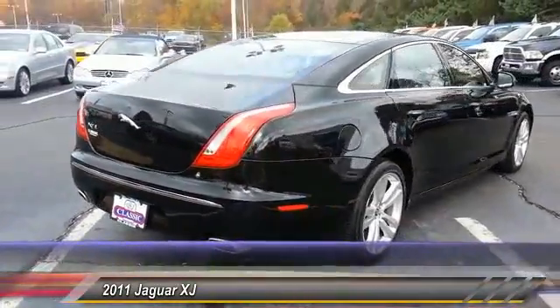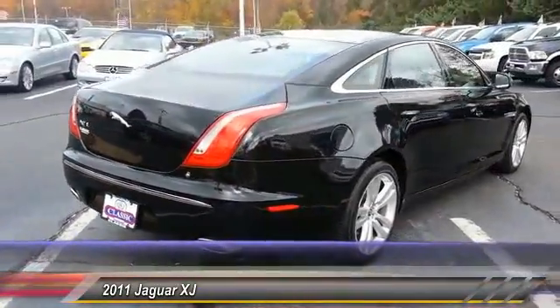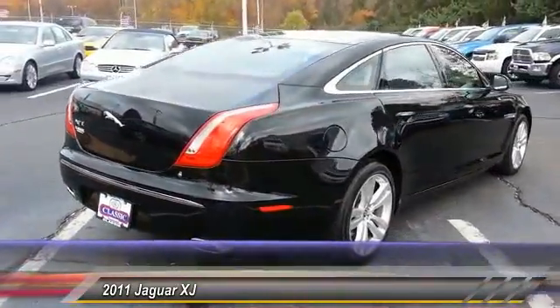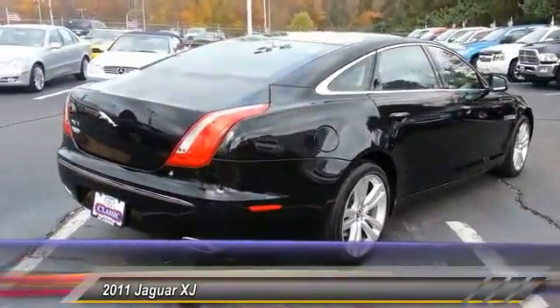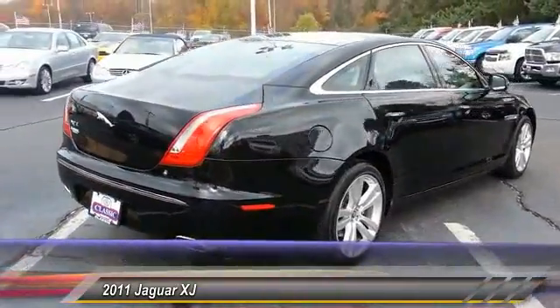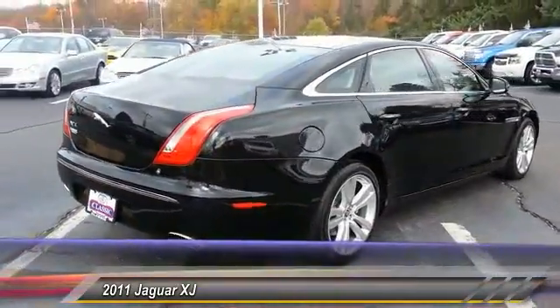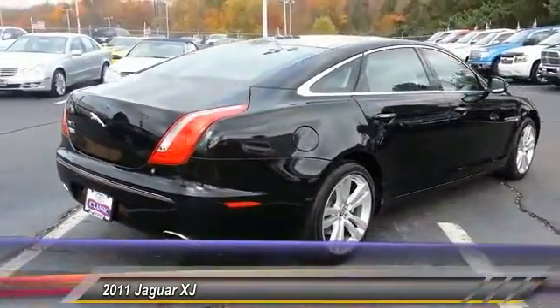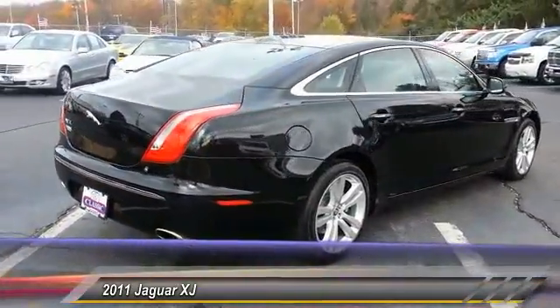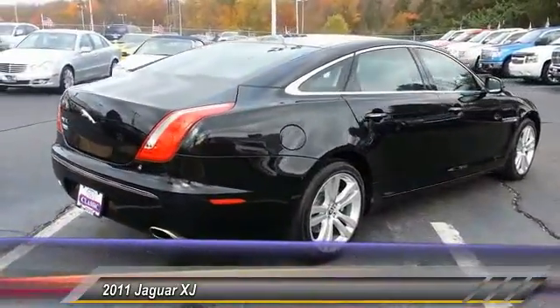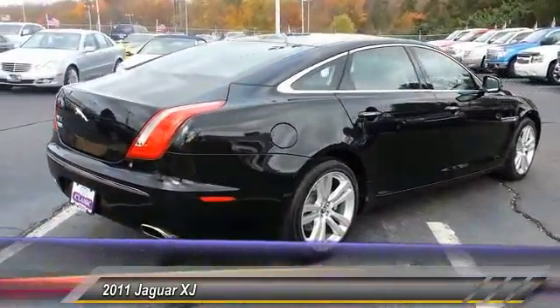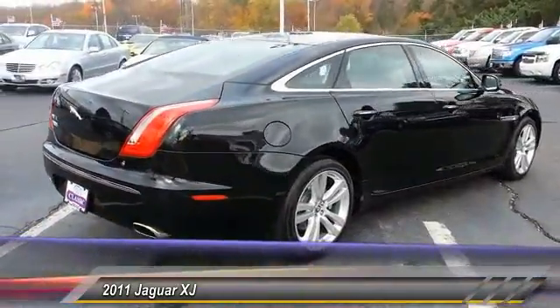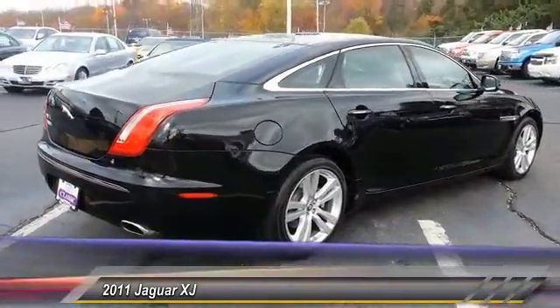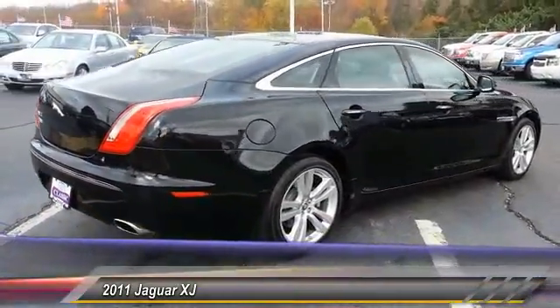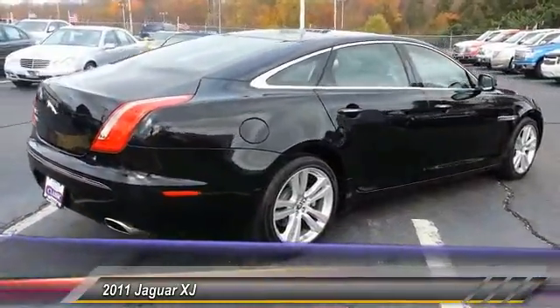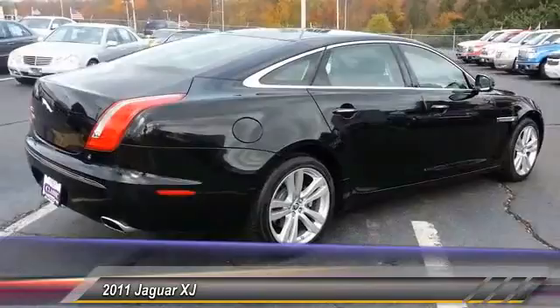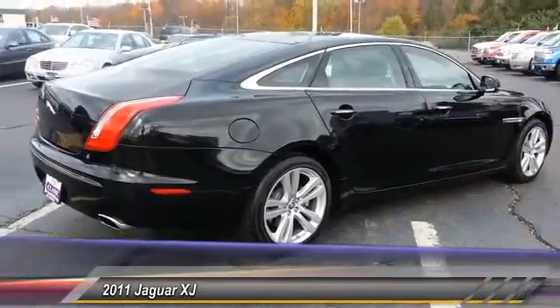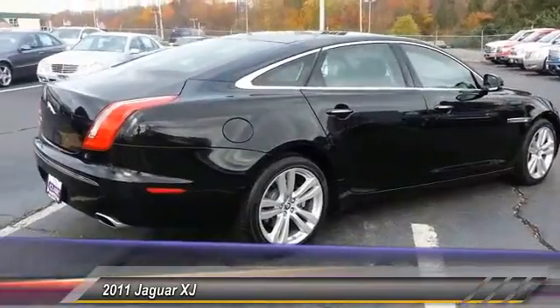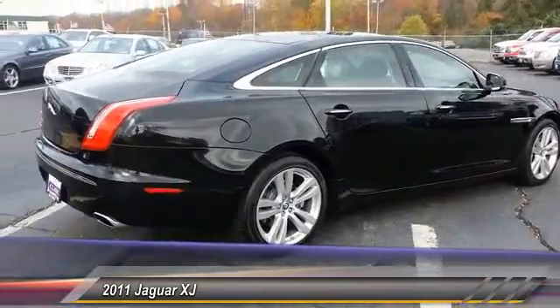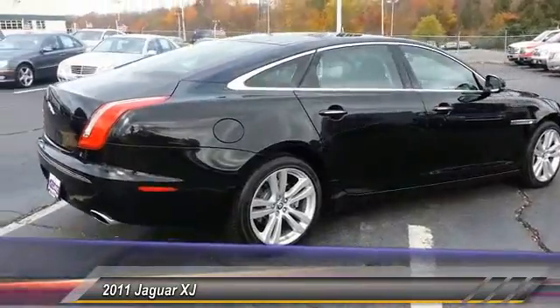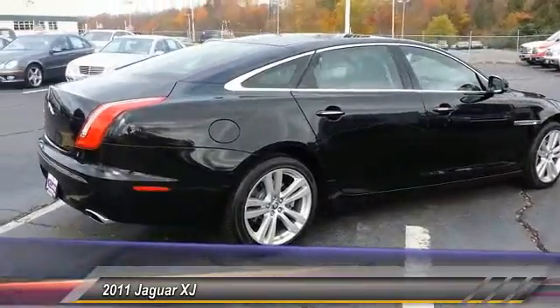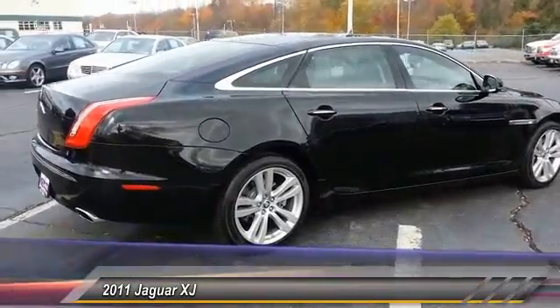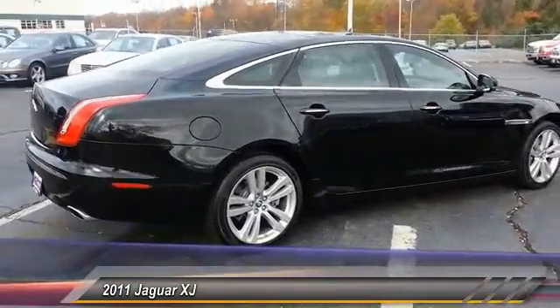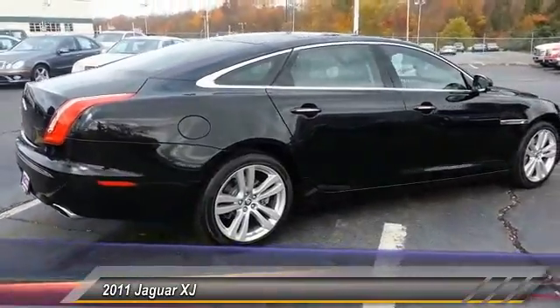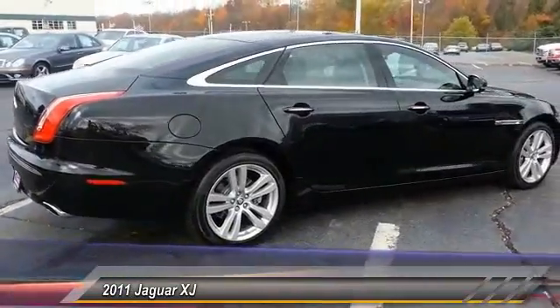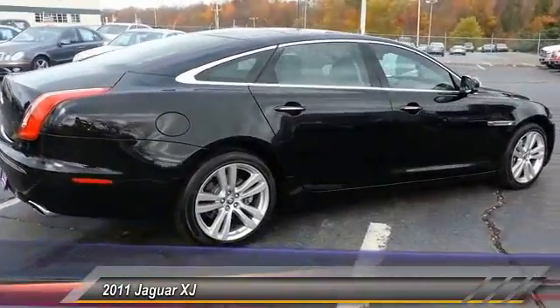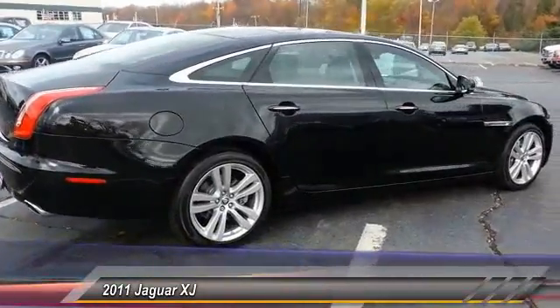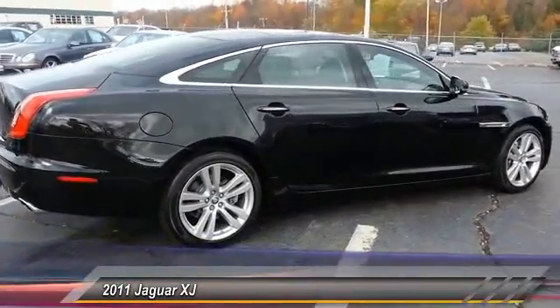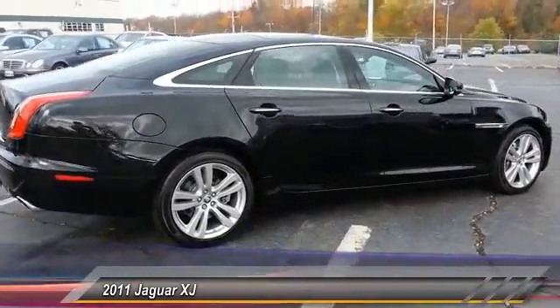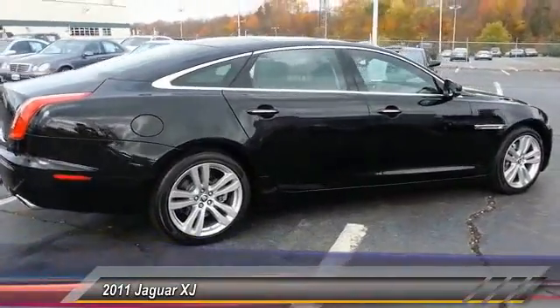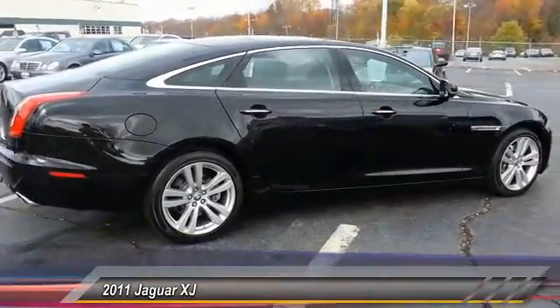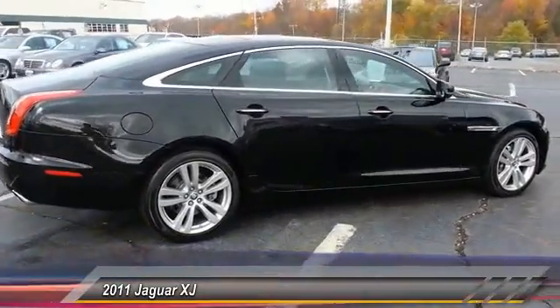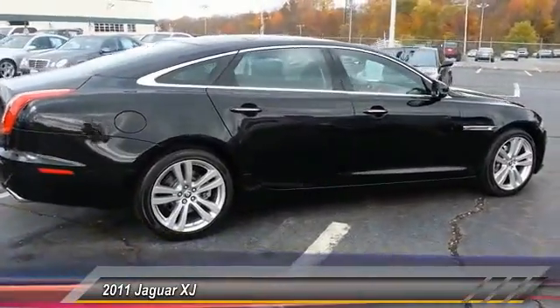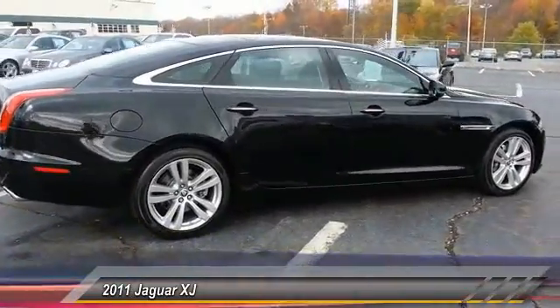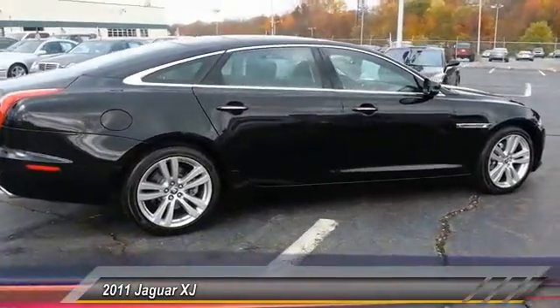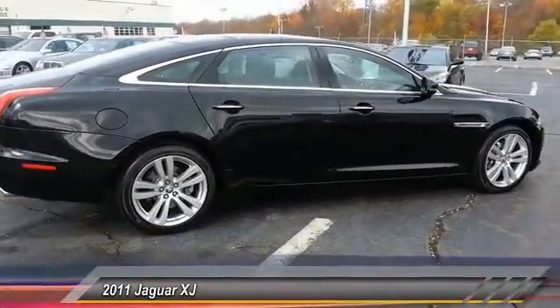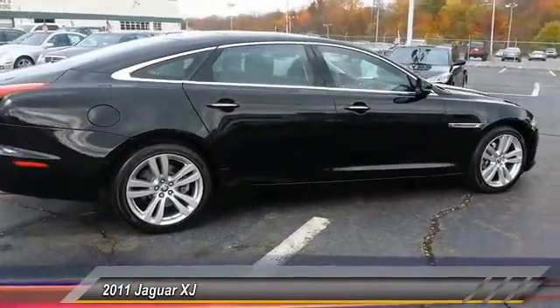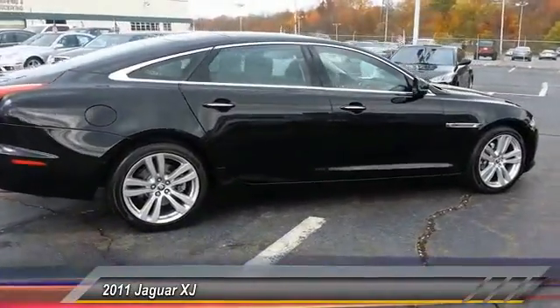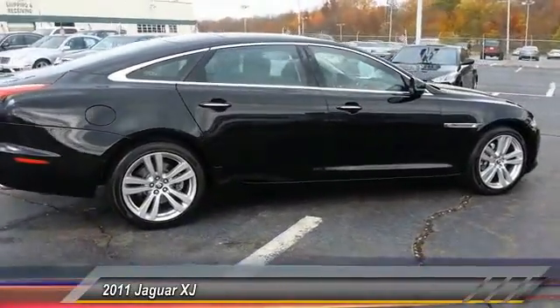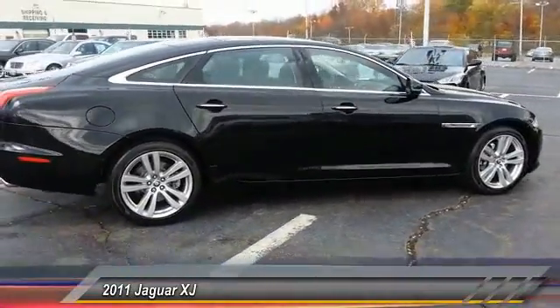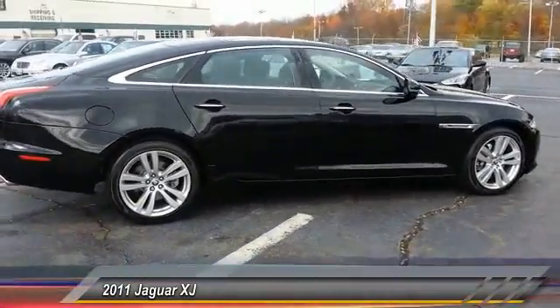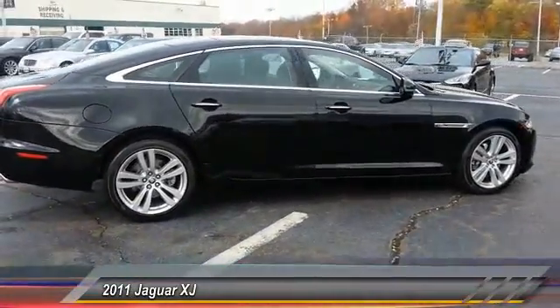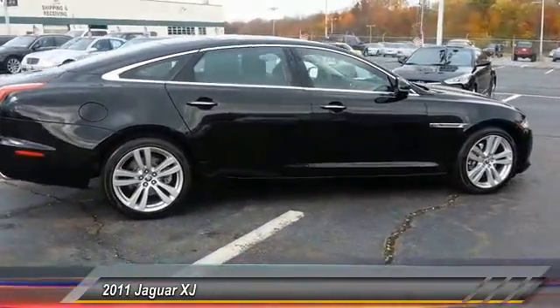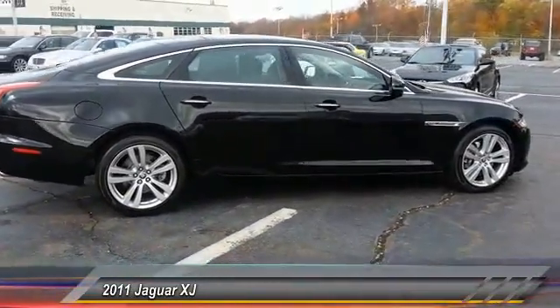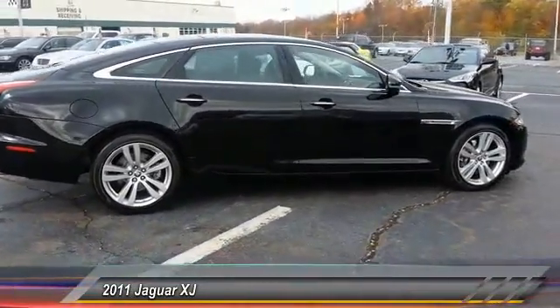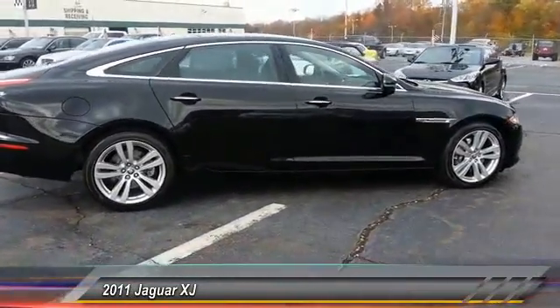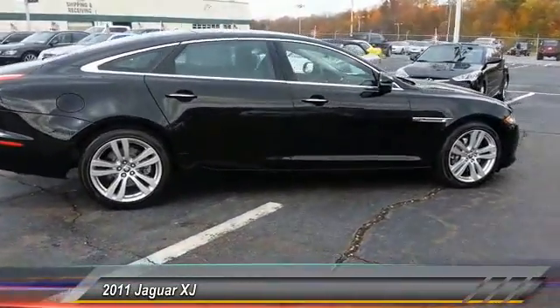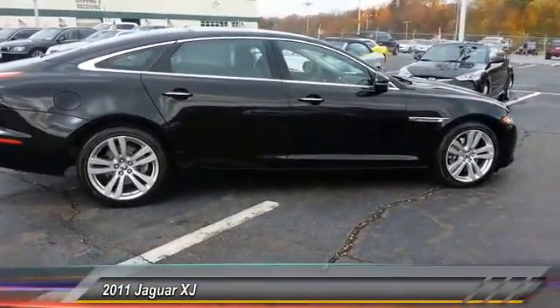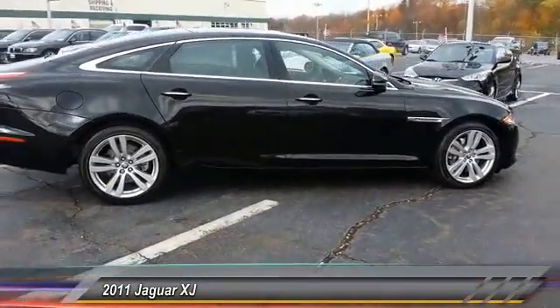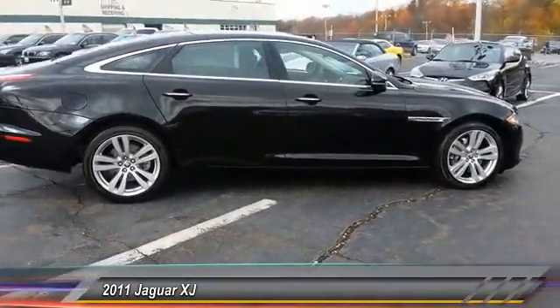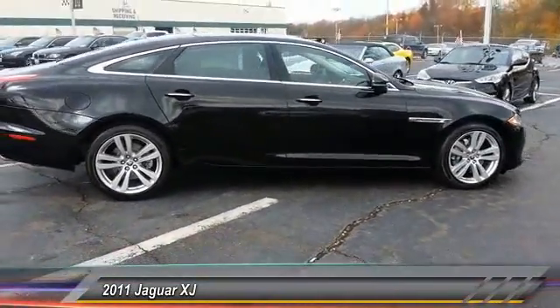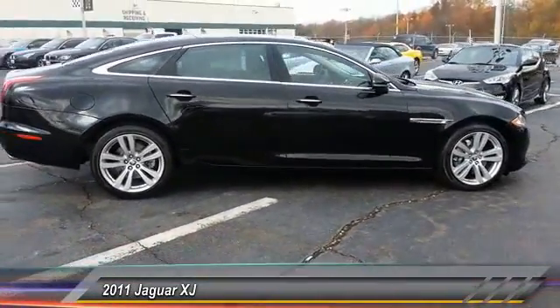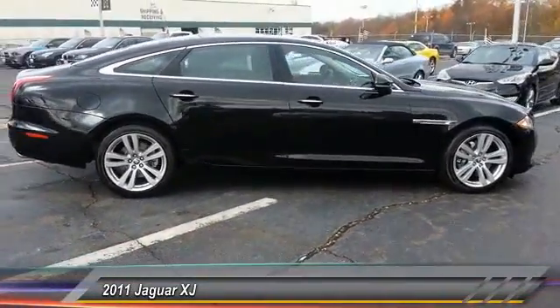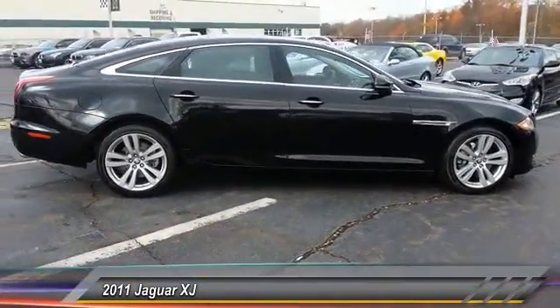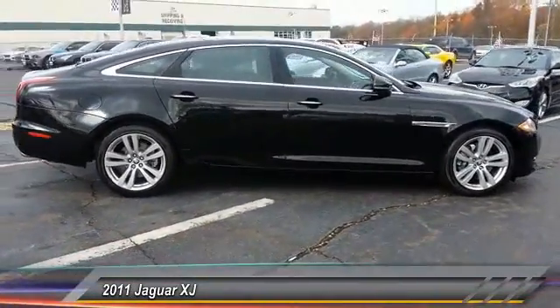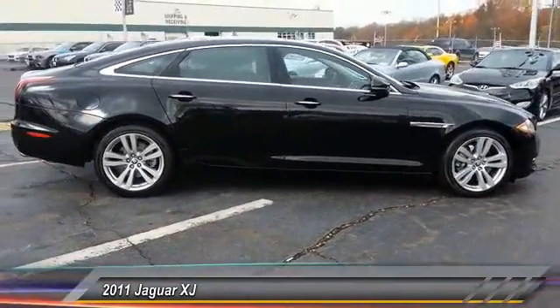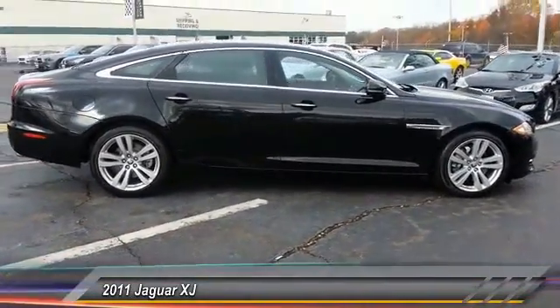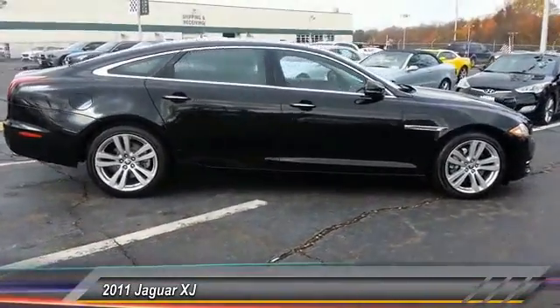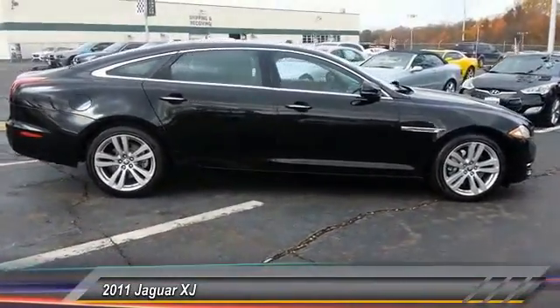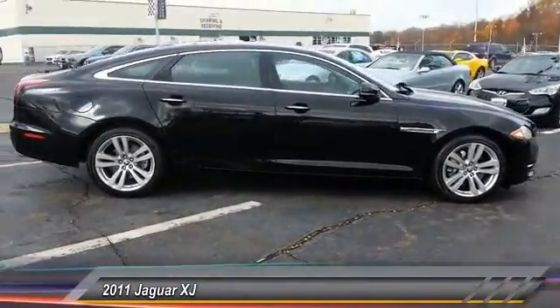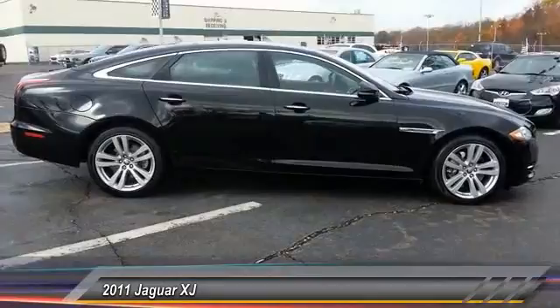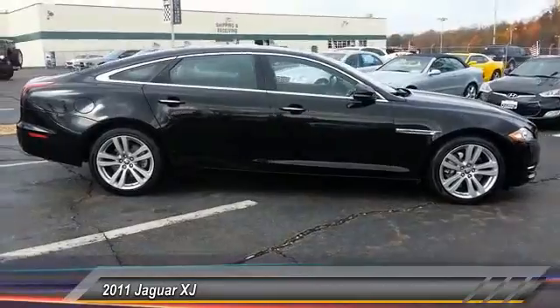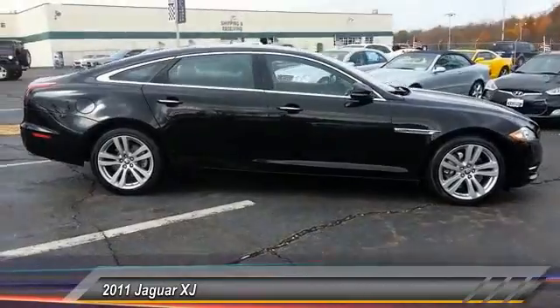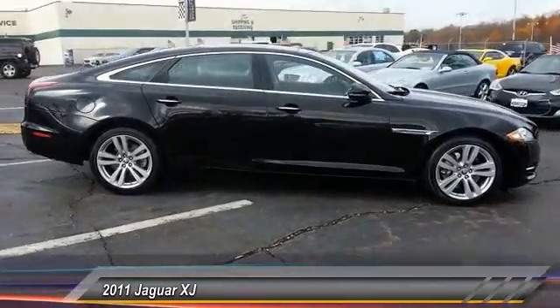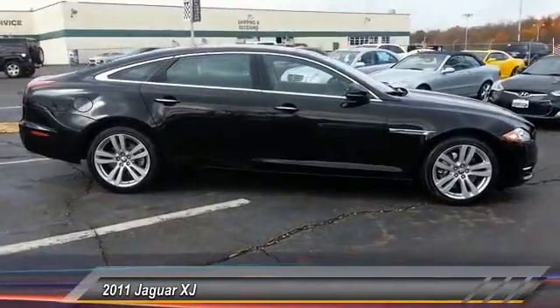Rear window defroster, side airbag system, side curtain airbag, satellite radio, and intermittent wipers.